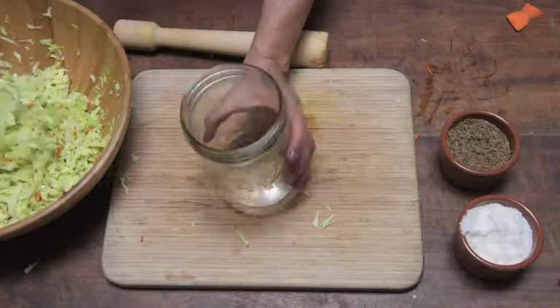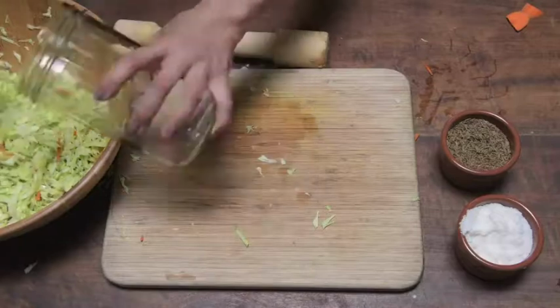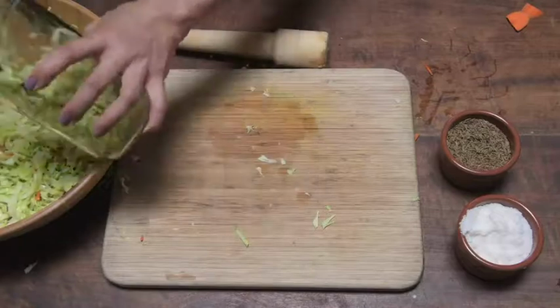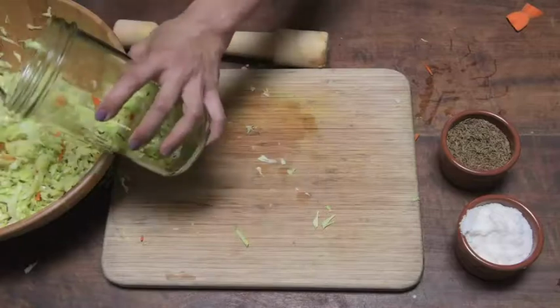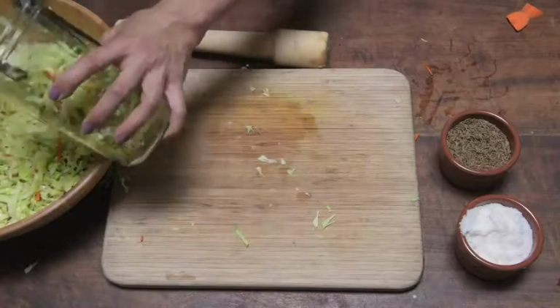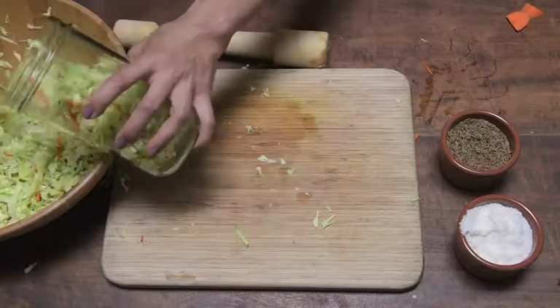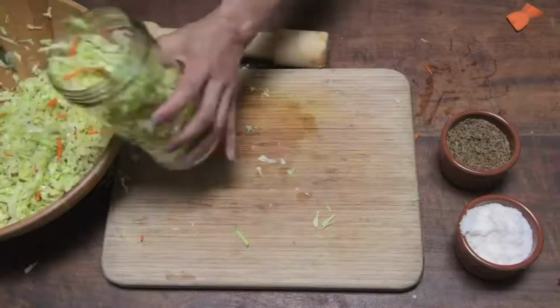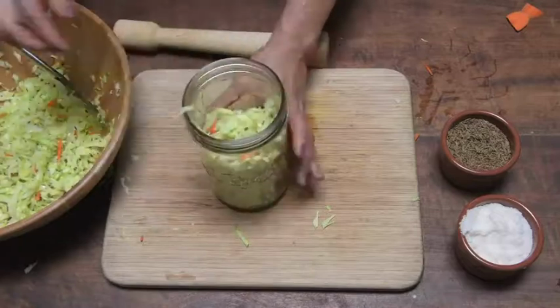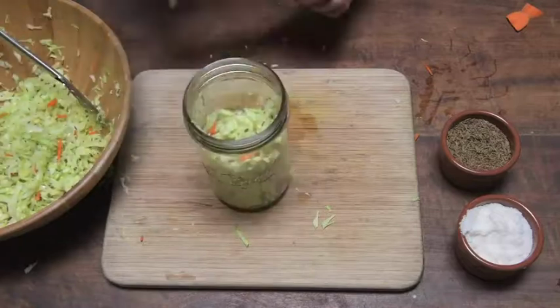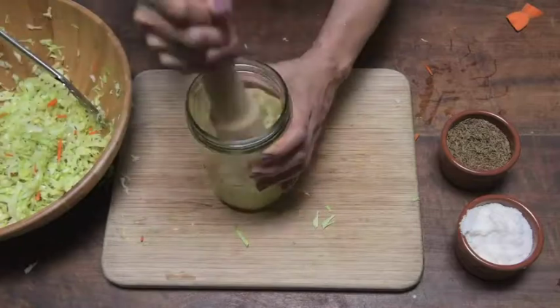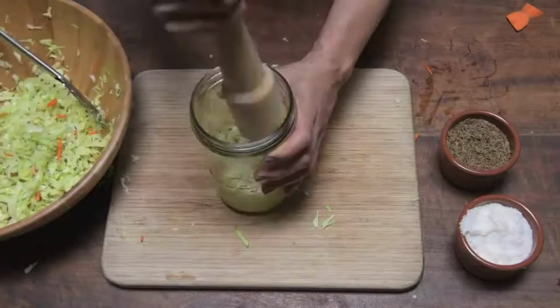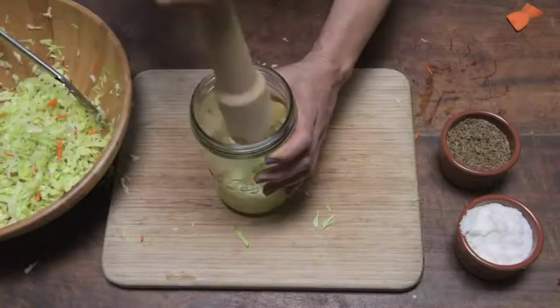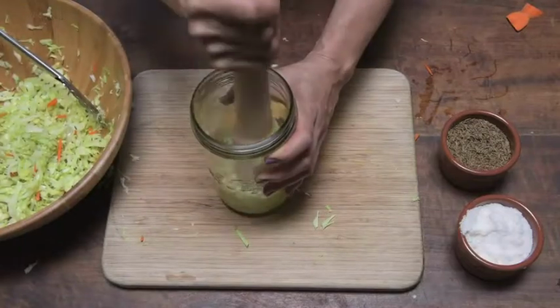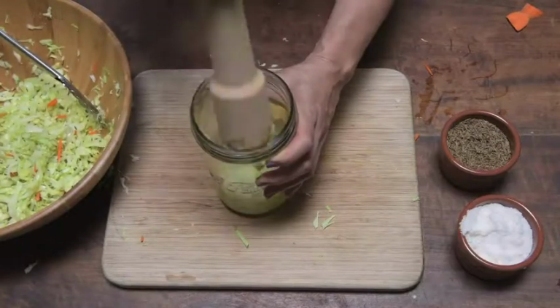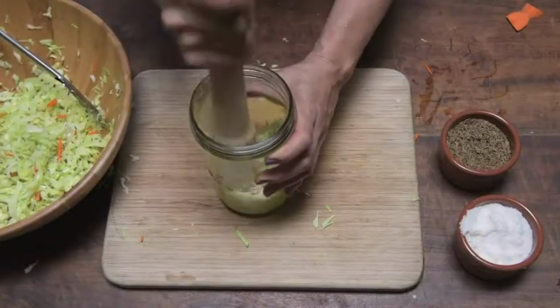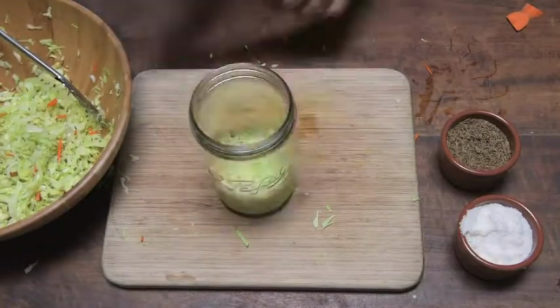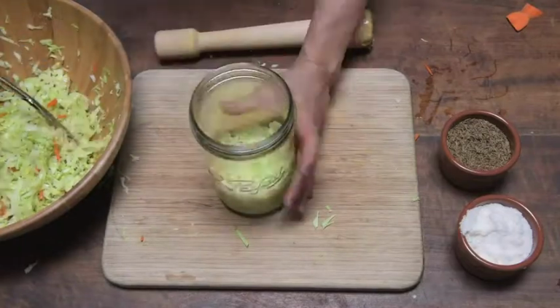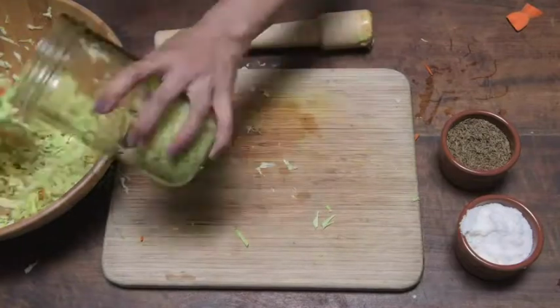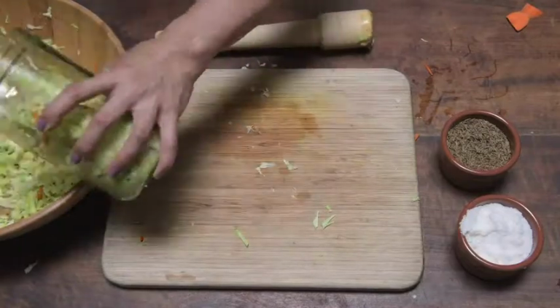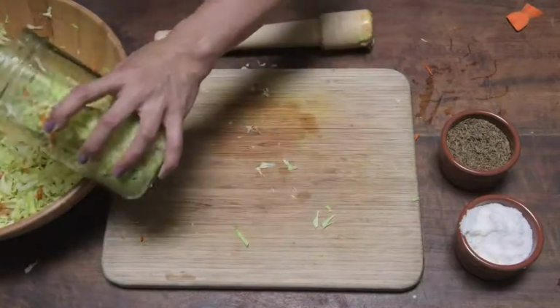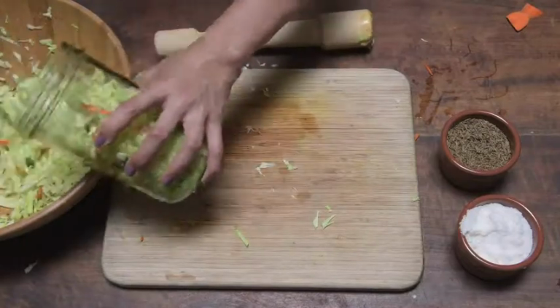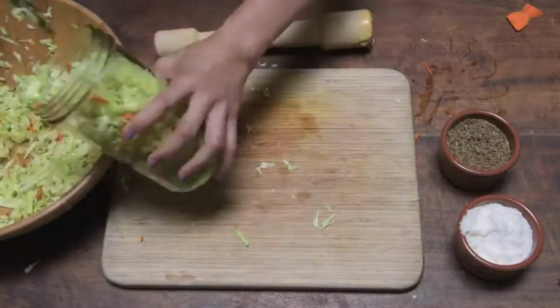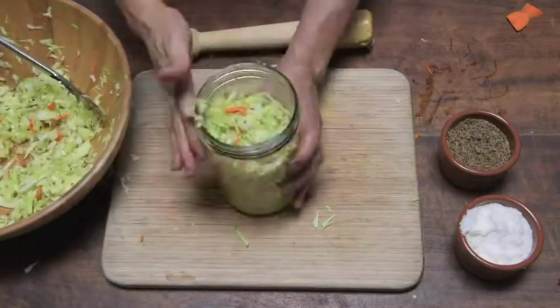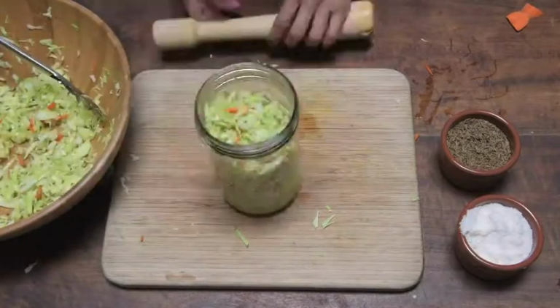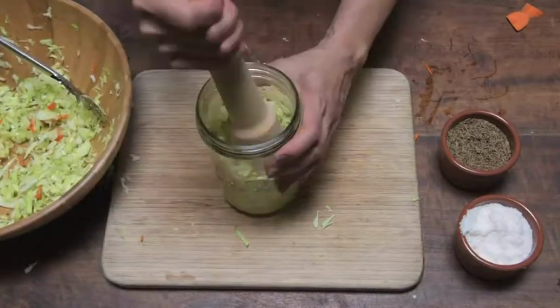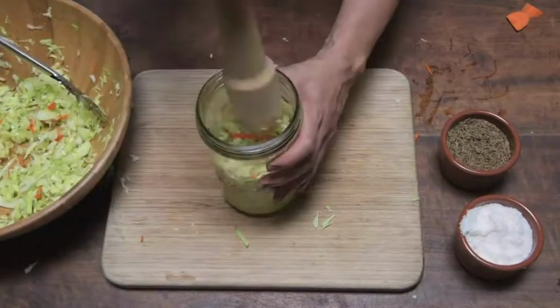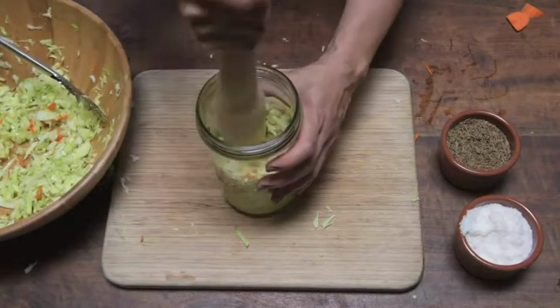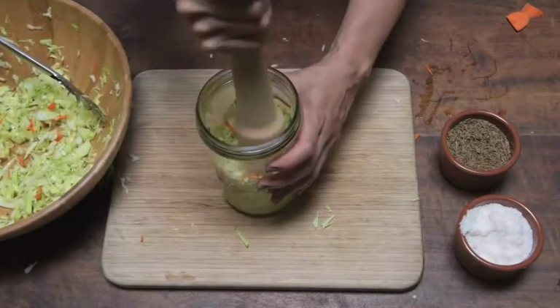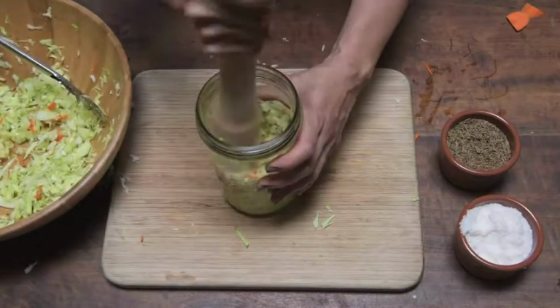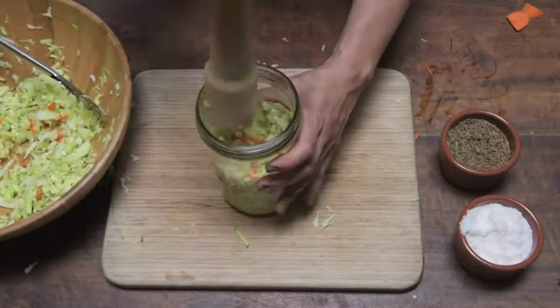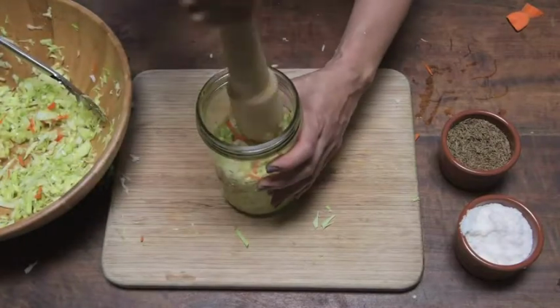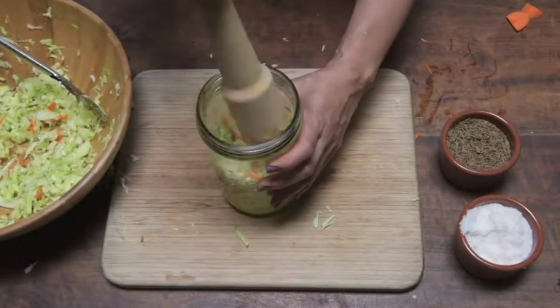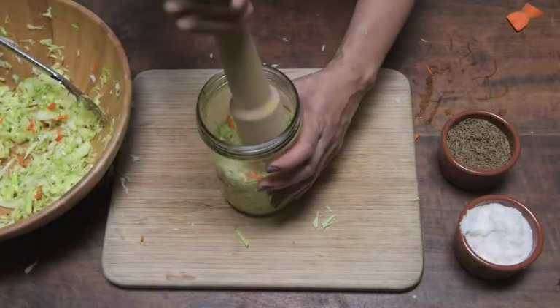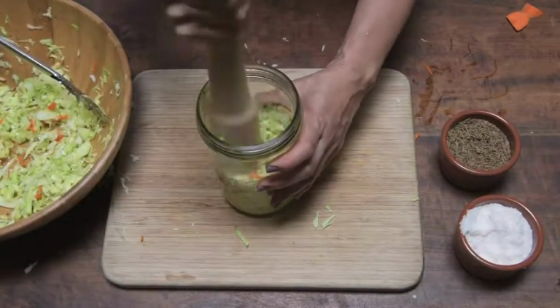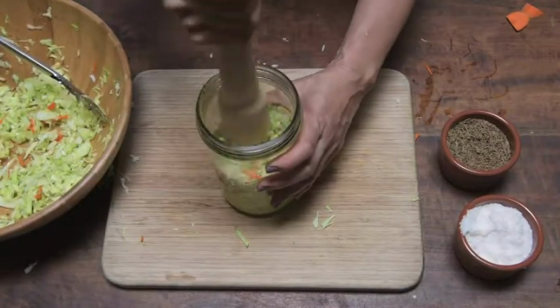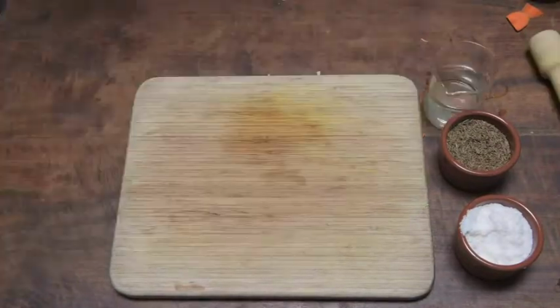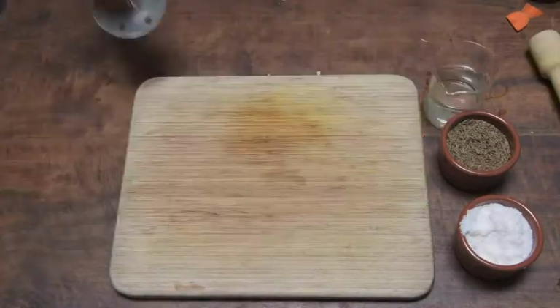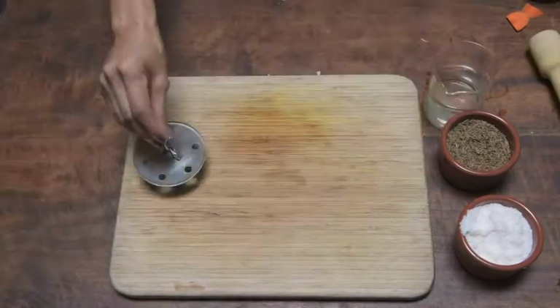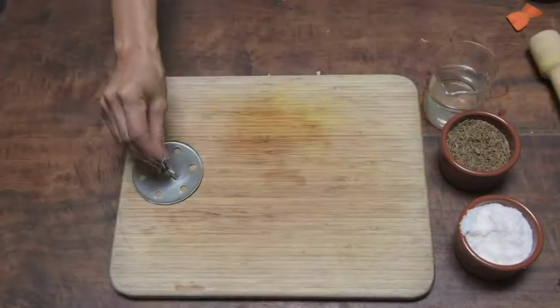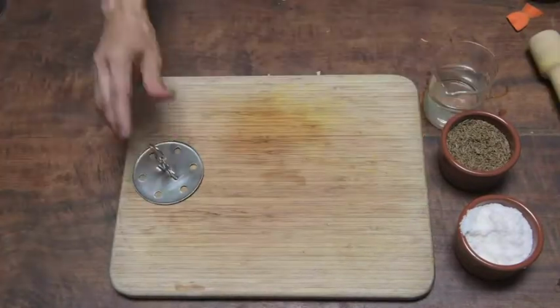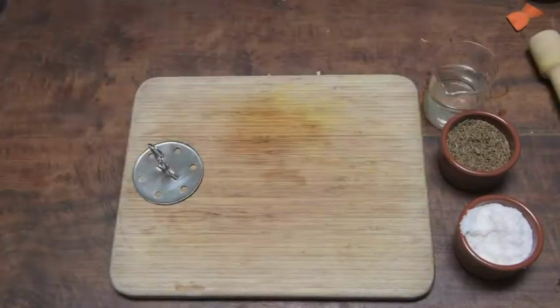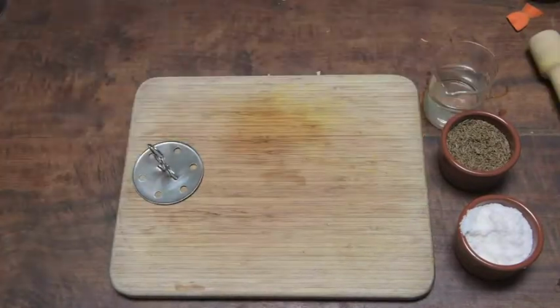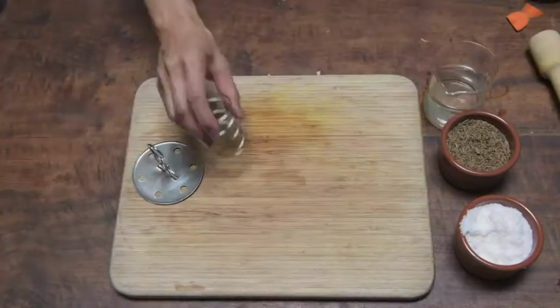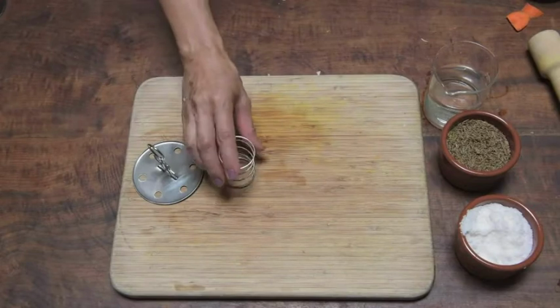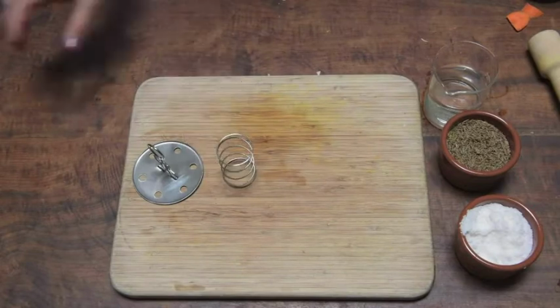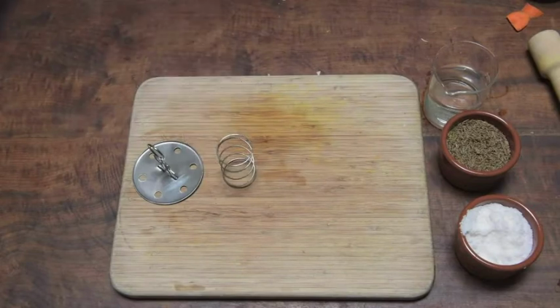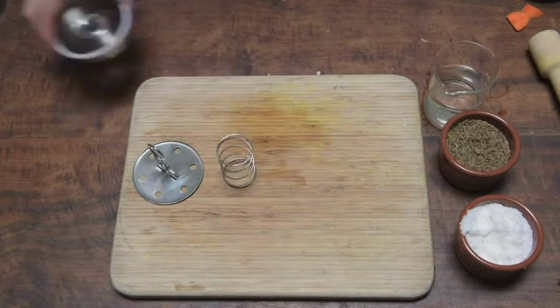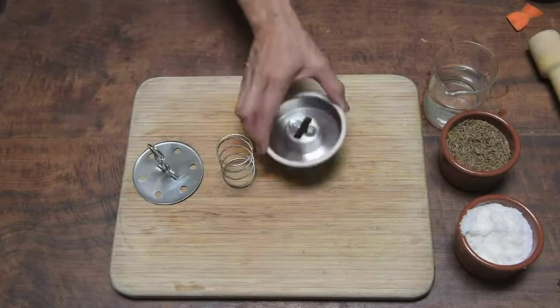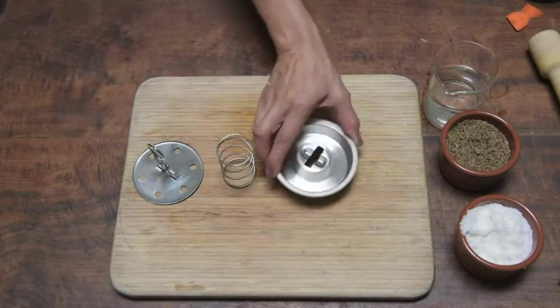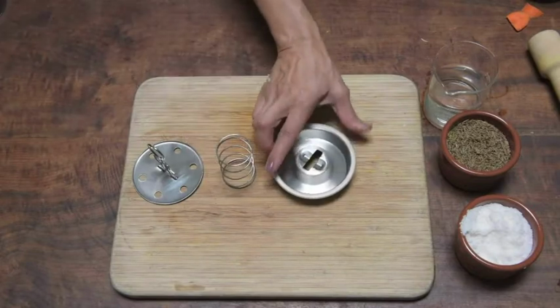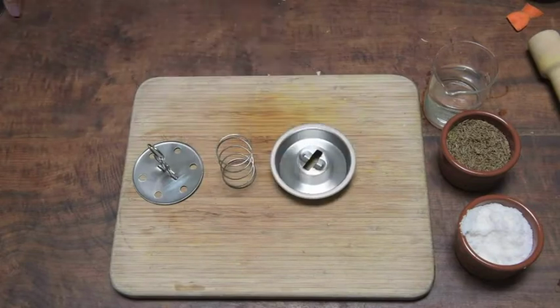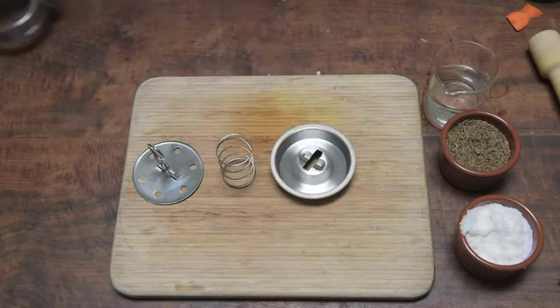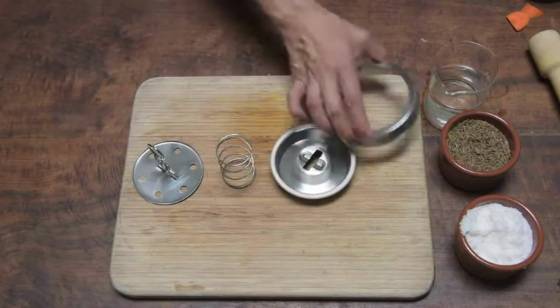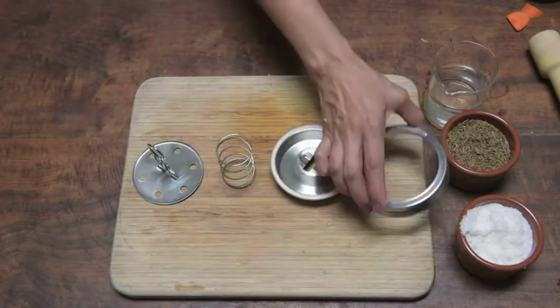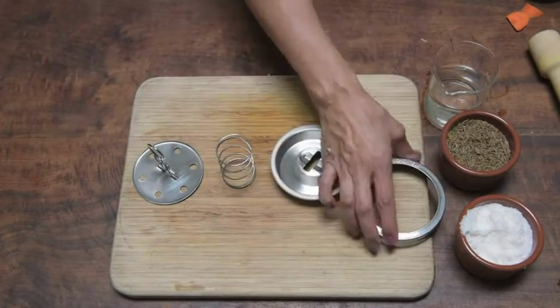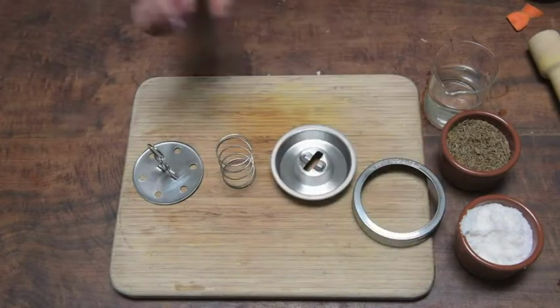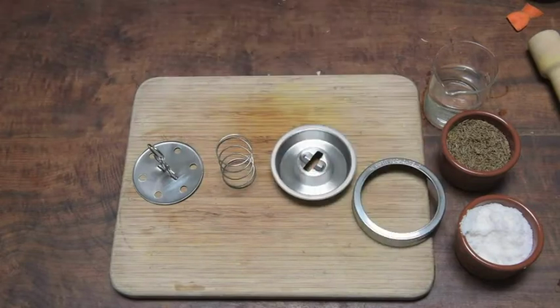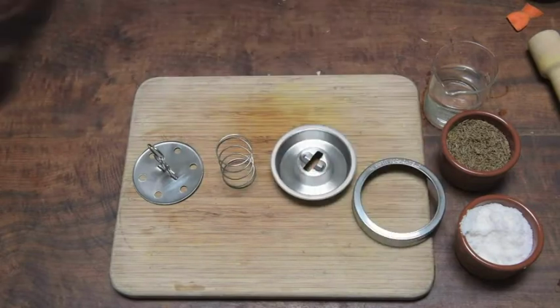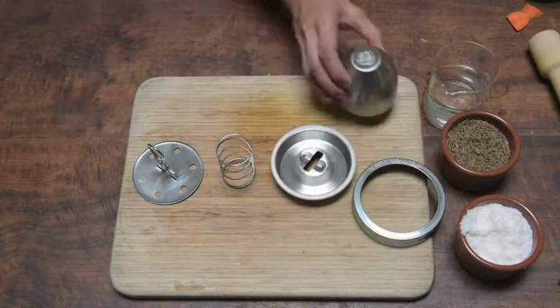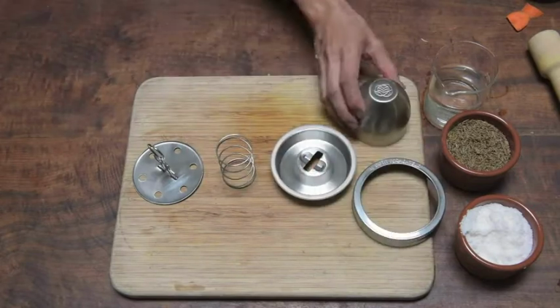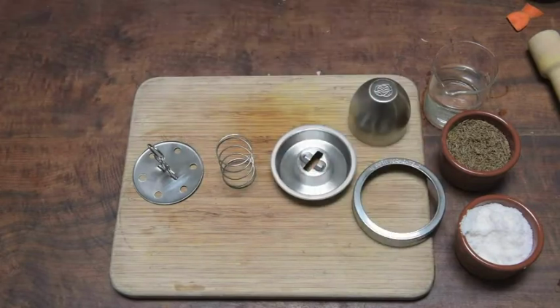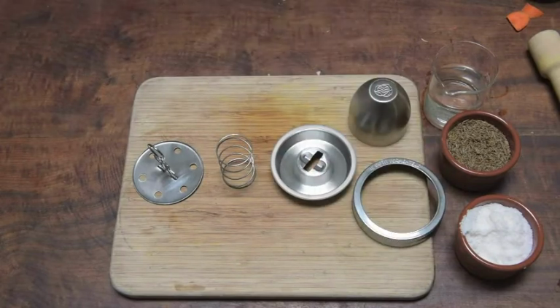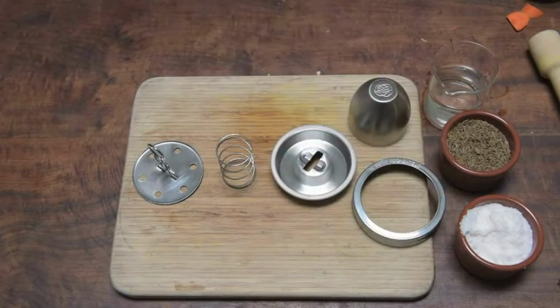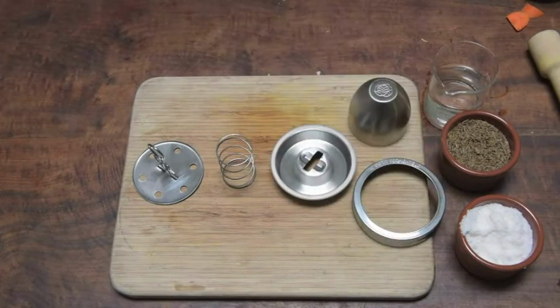Into the Le Parfait jar and assemble your Shua Mi parts. So there's the press, the spring, the moat, the ring, and the cap.